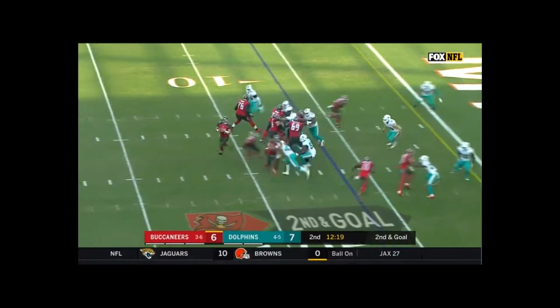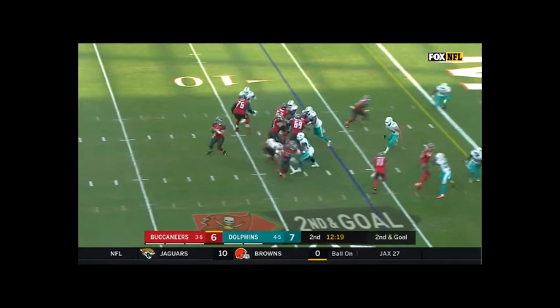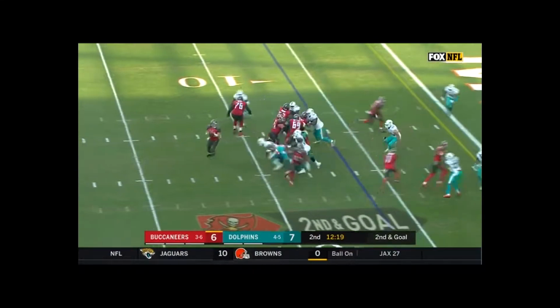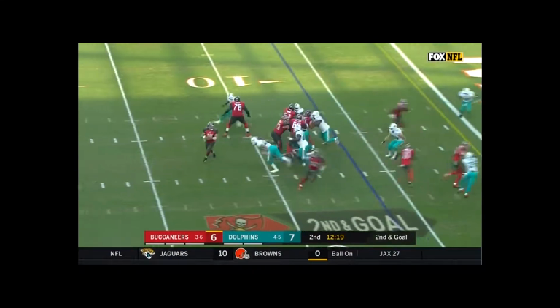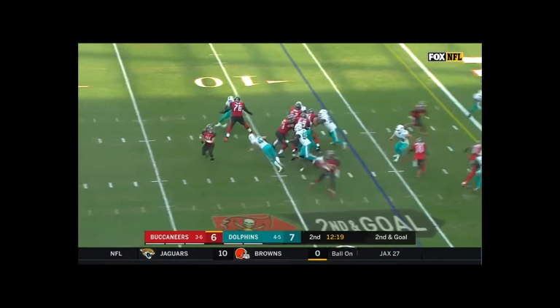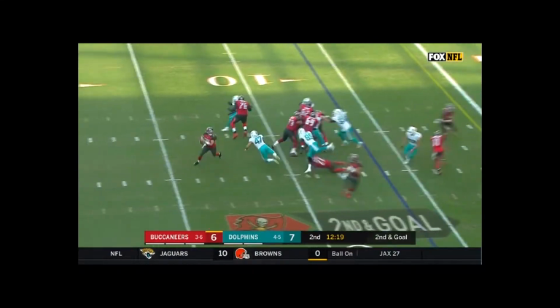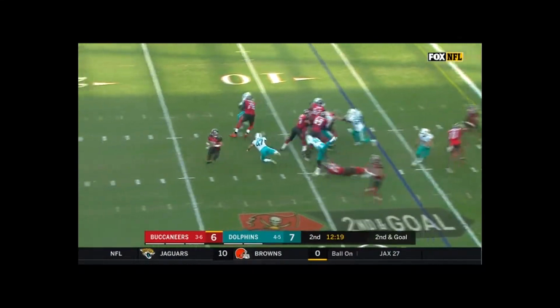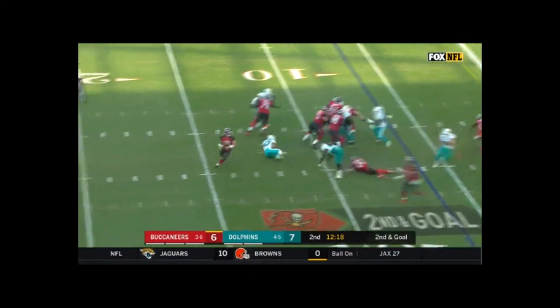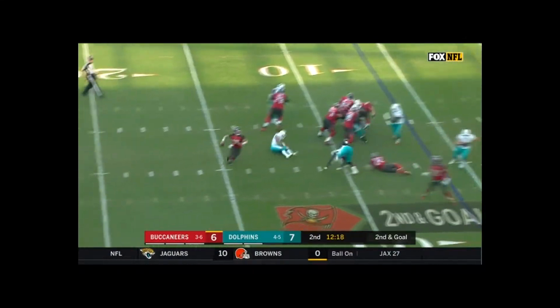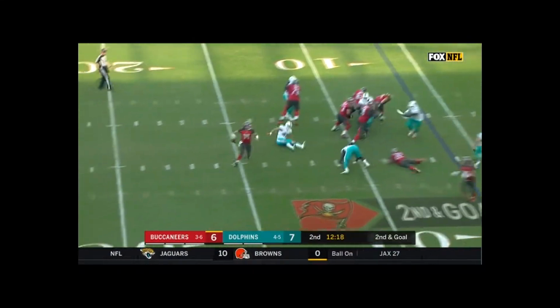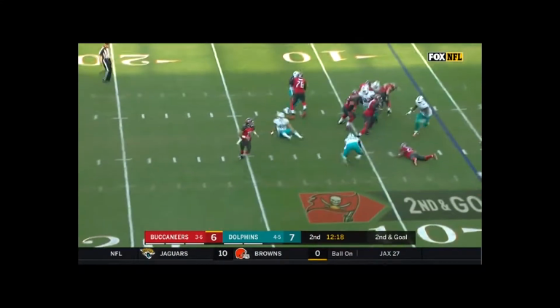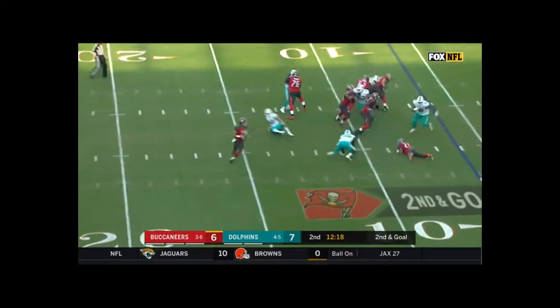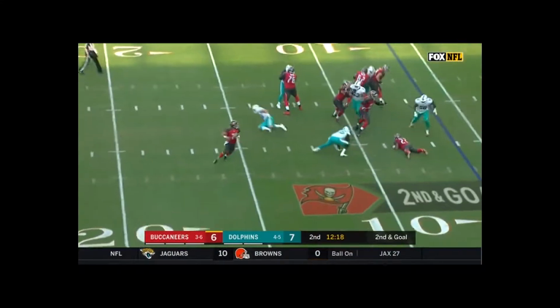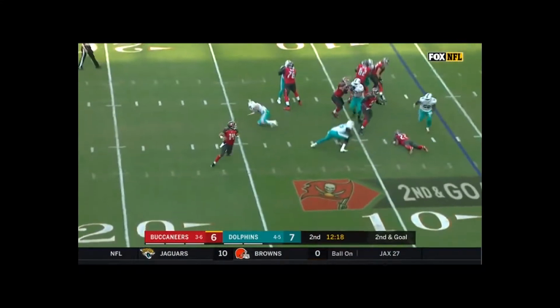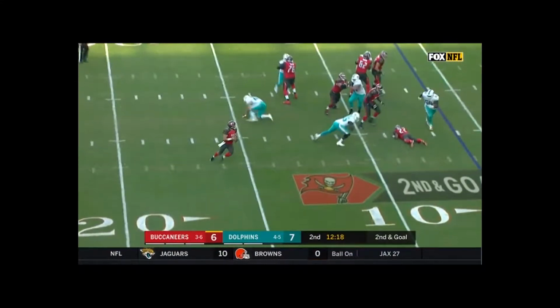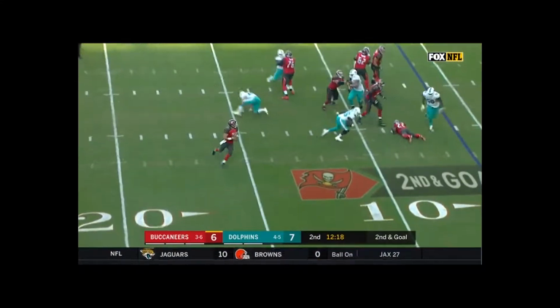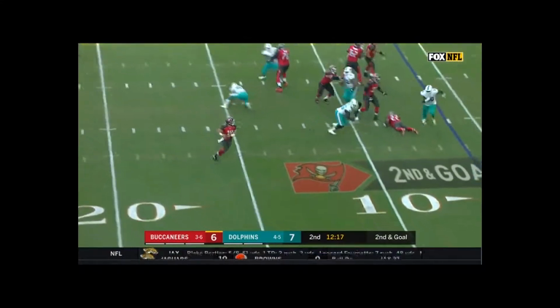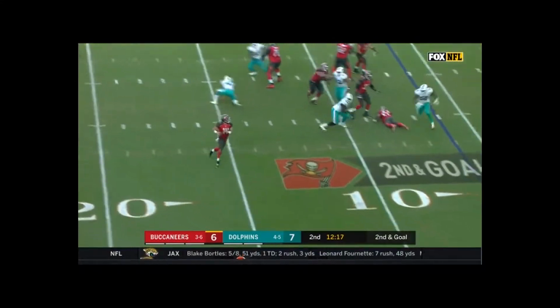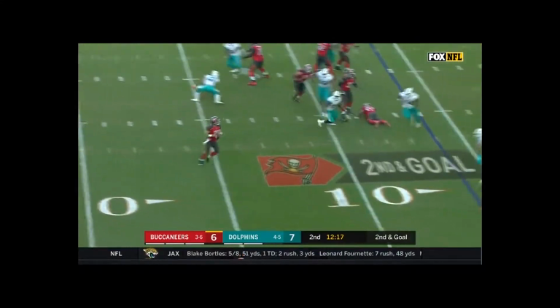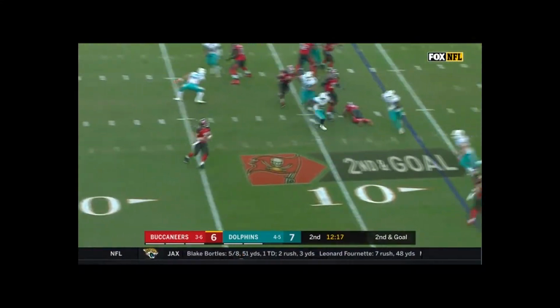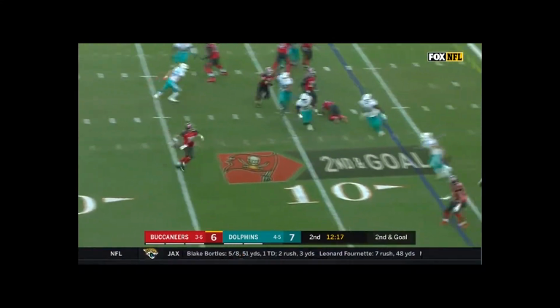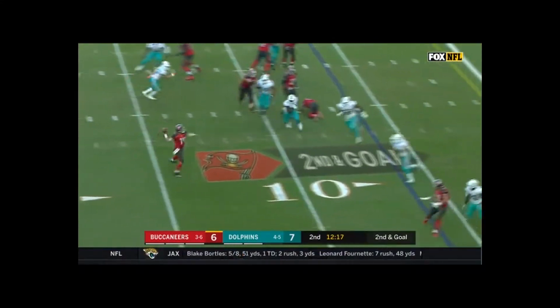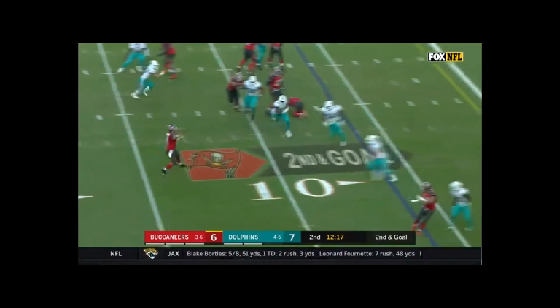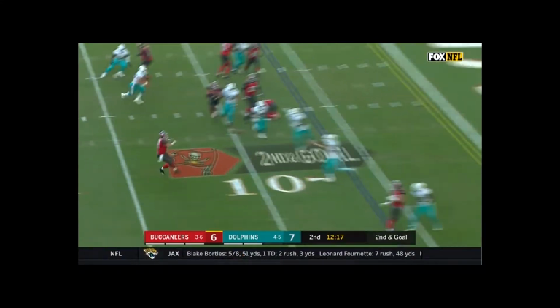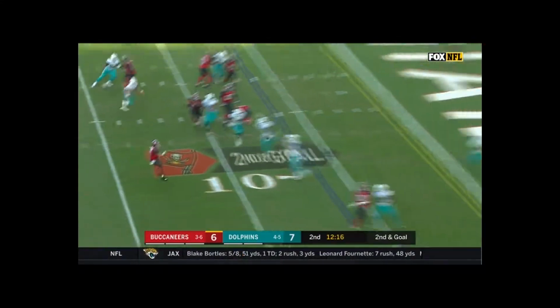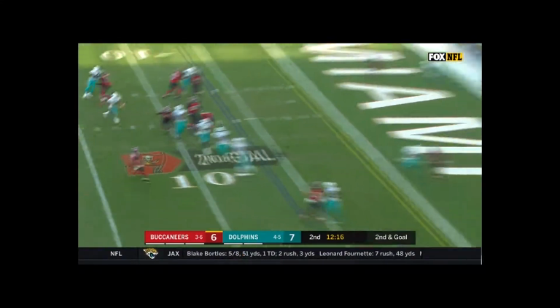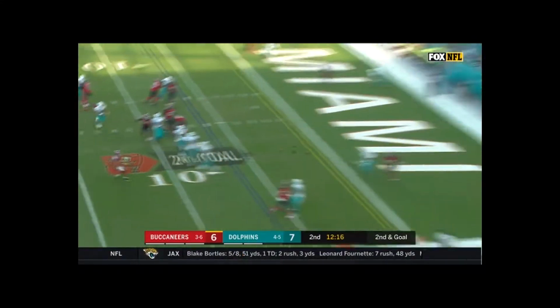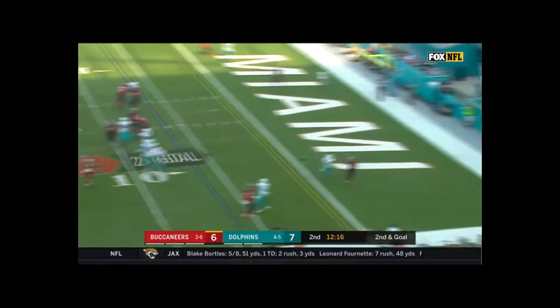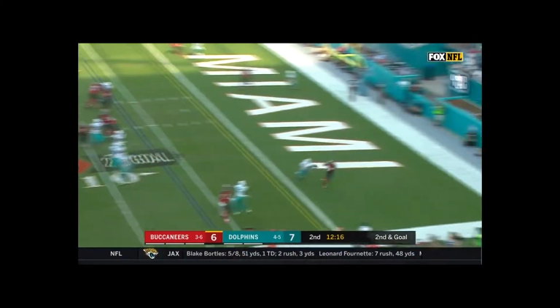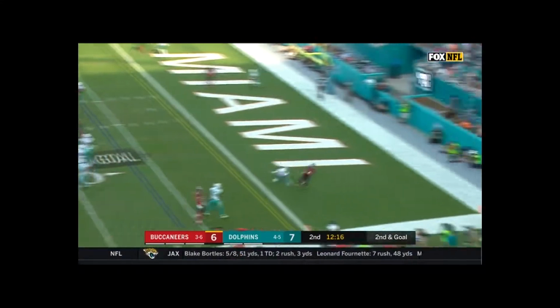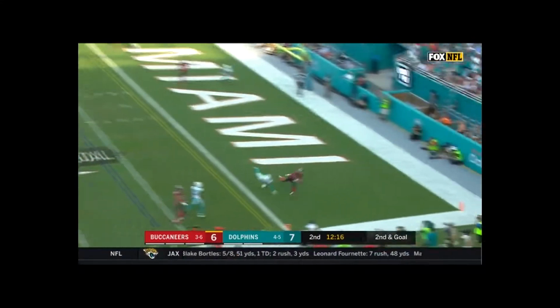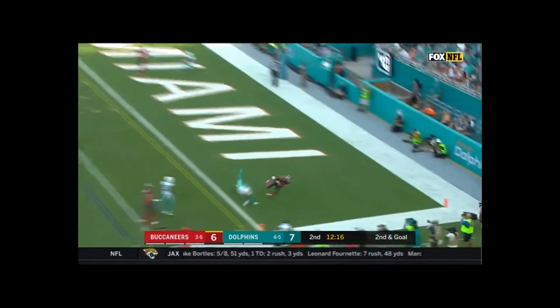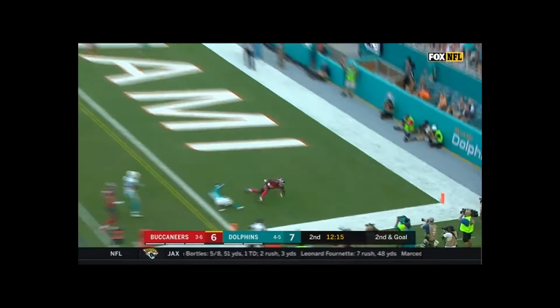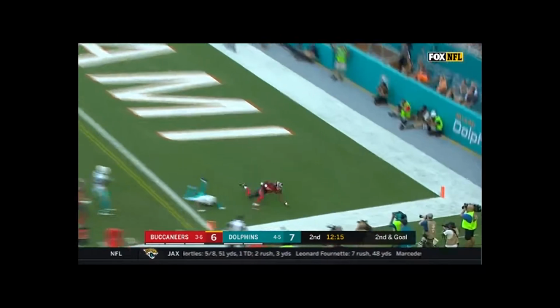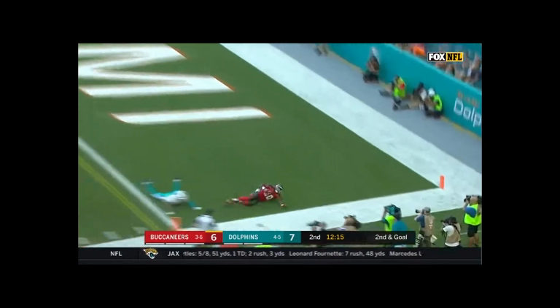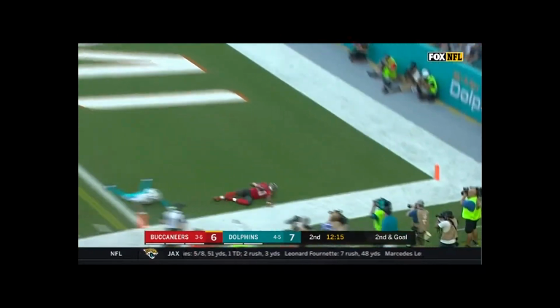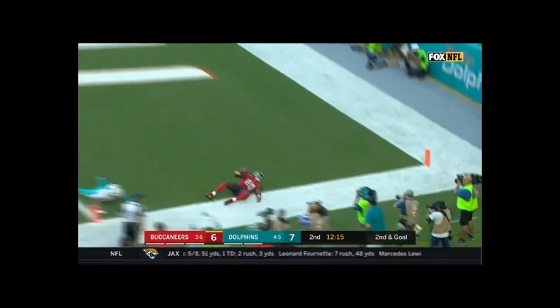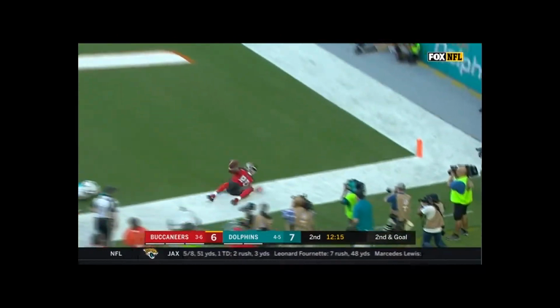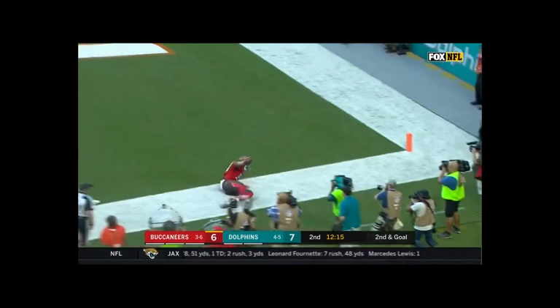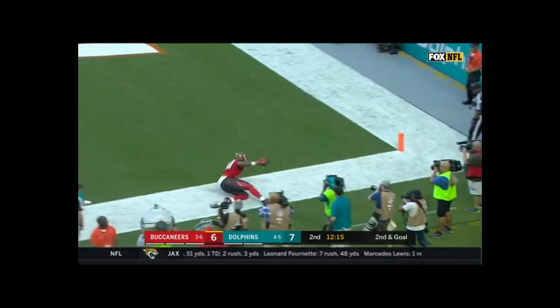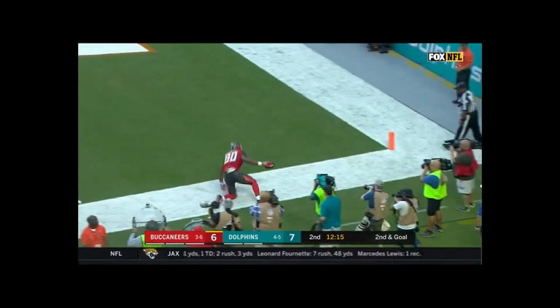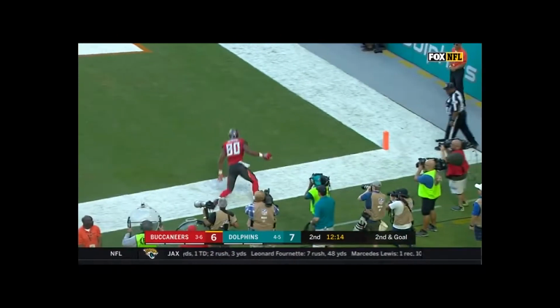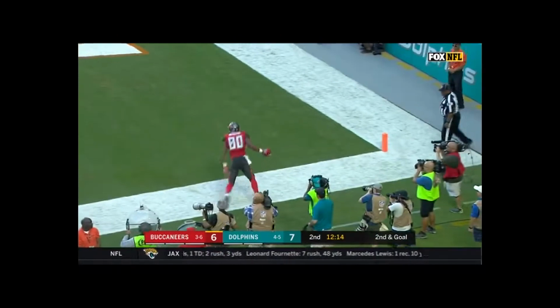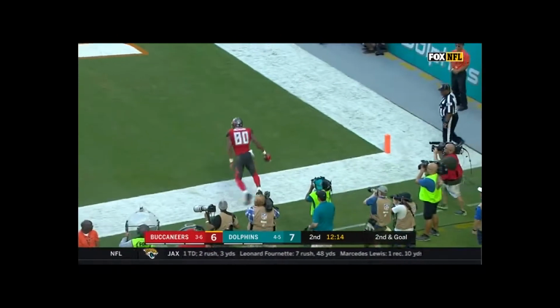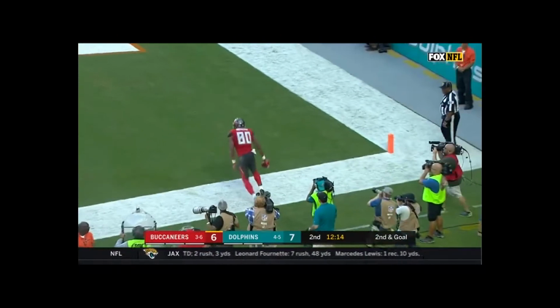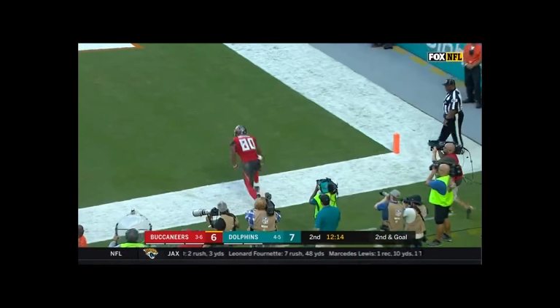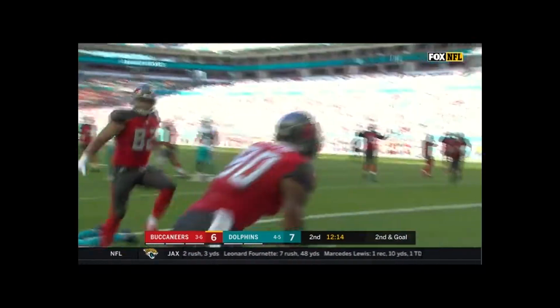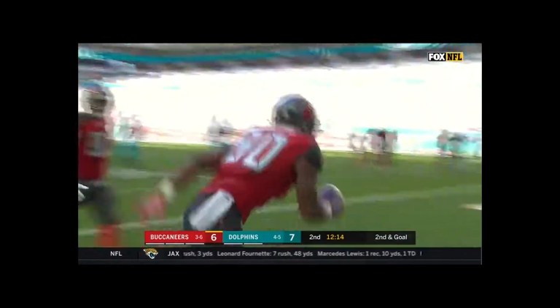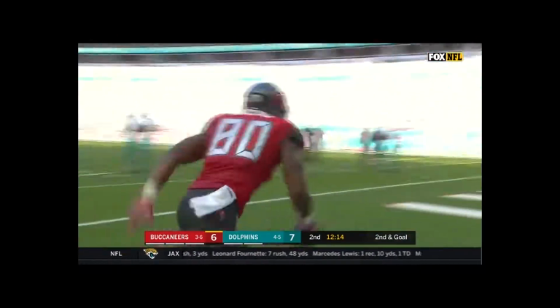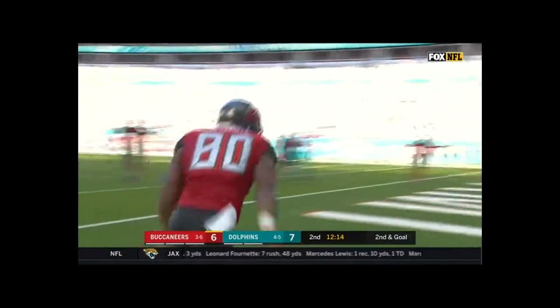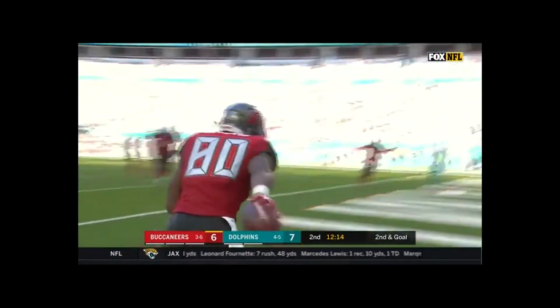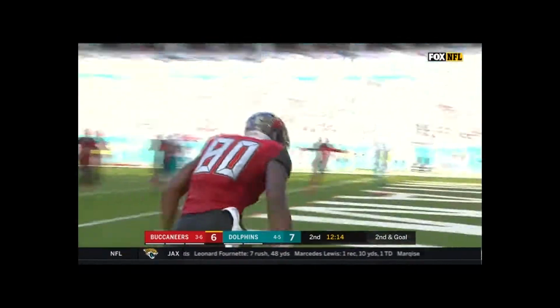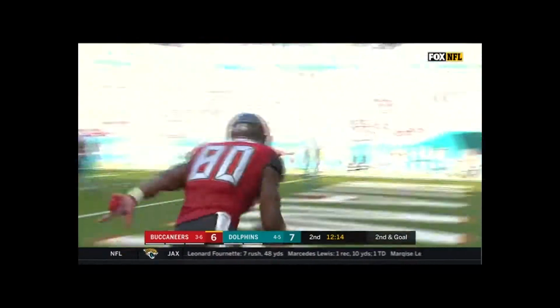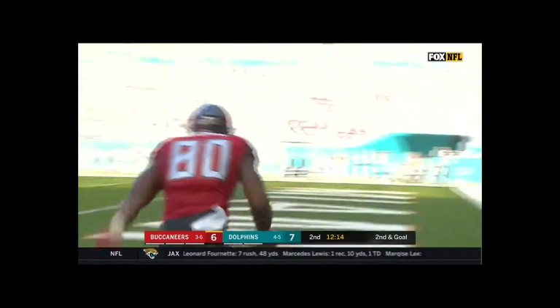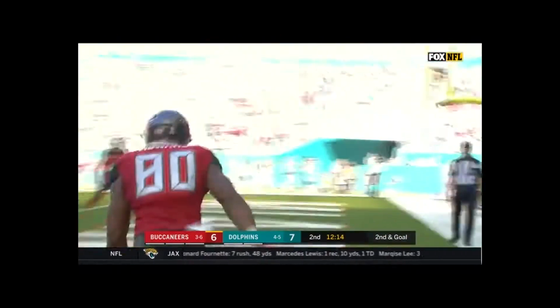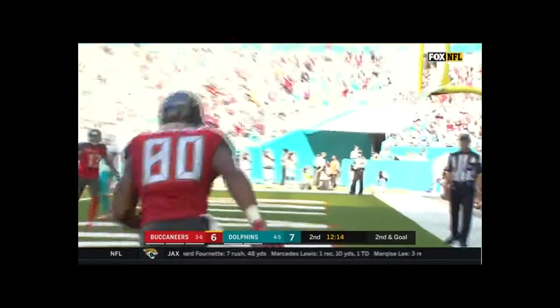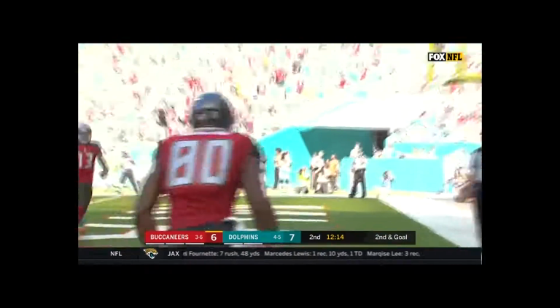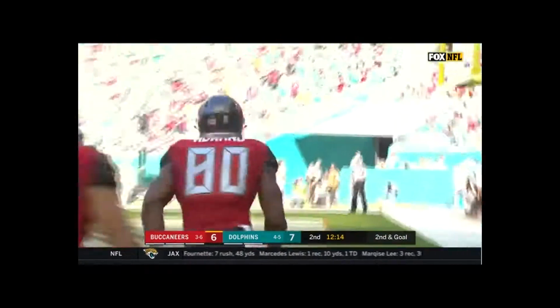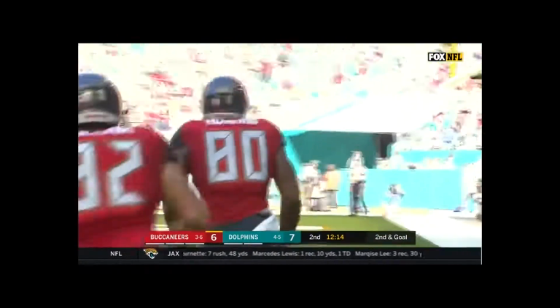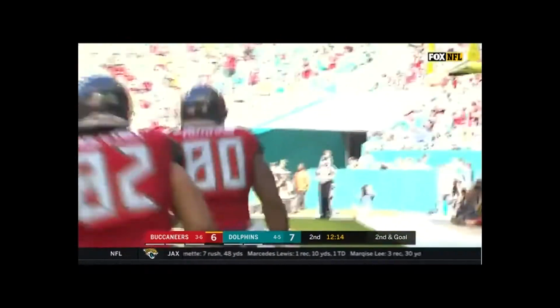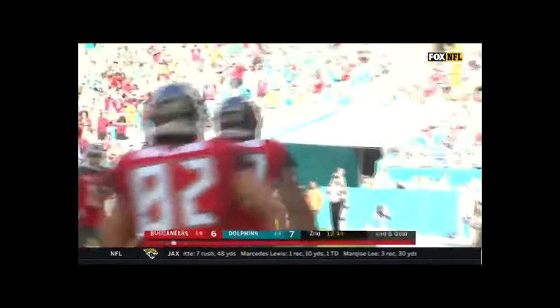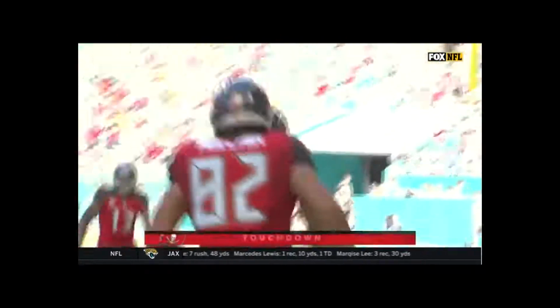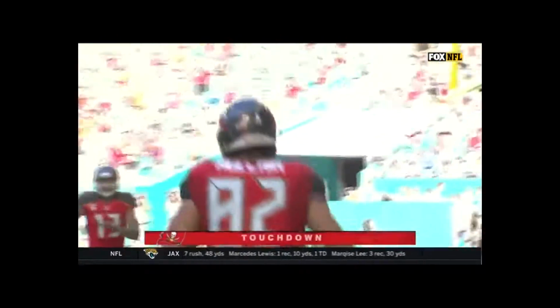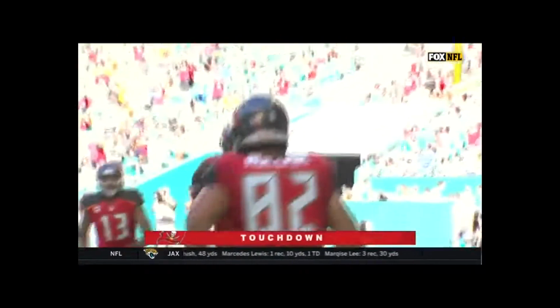And here's a rollout by Fitzpatrick, looking into the end zone — and the pass is caught by OJ Howard for the touchdown!